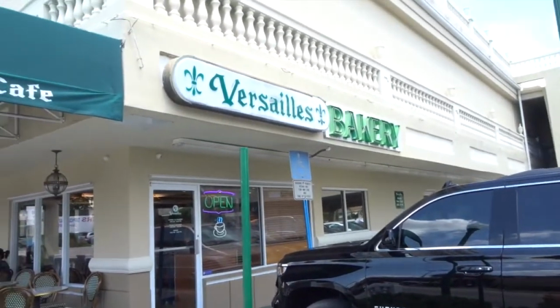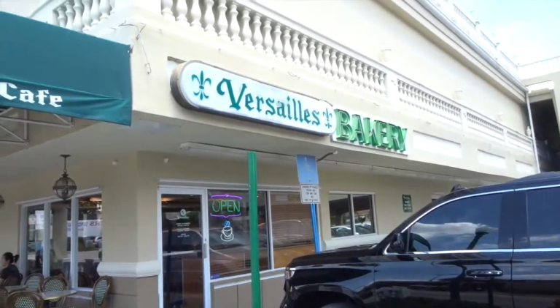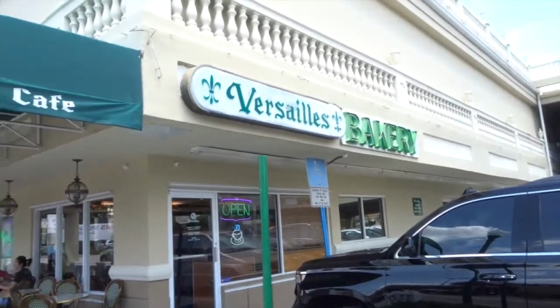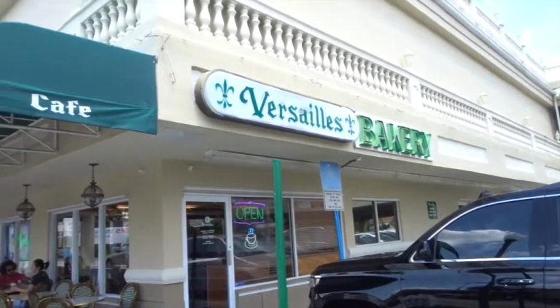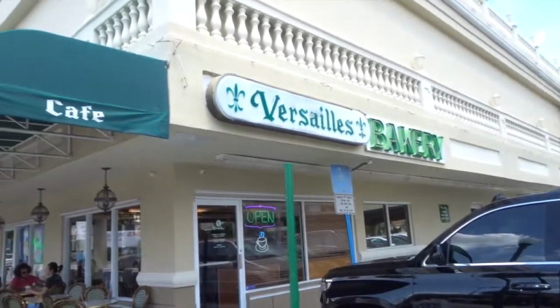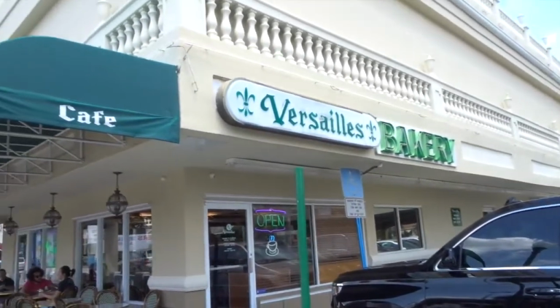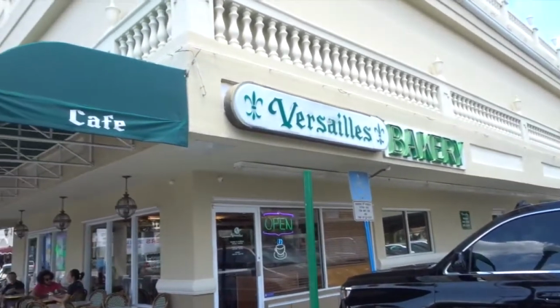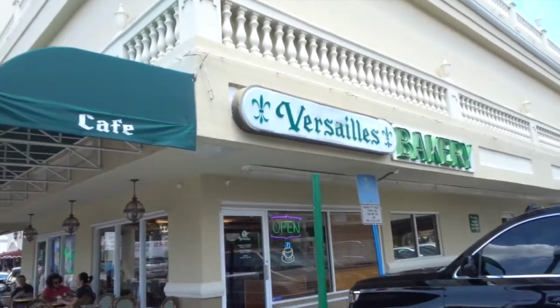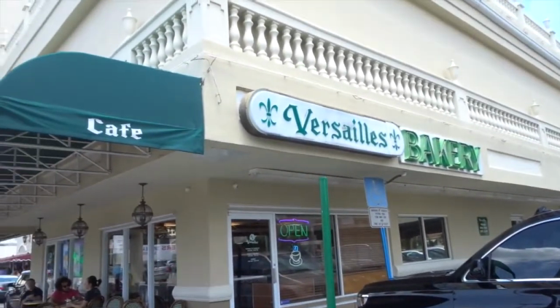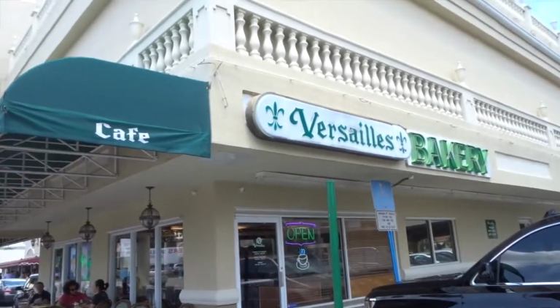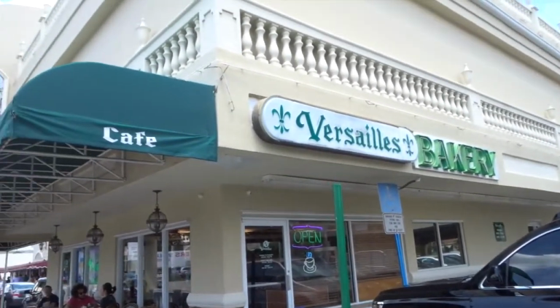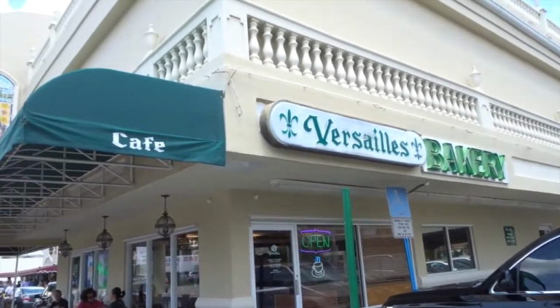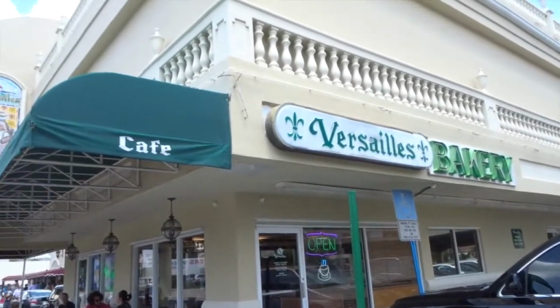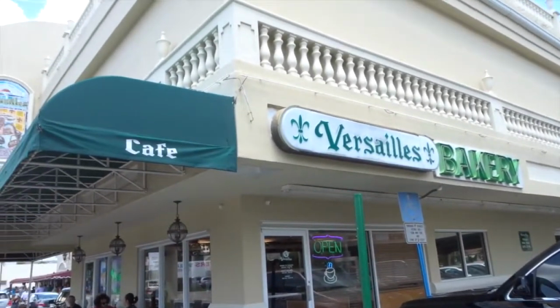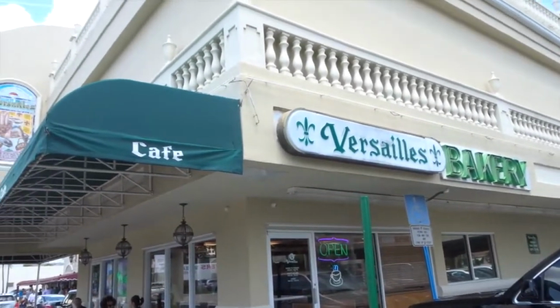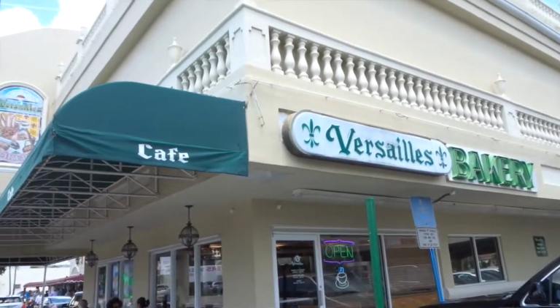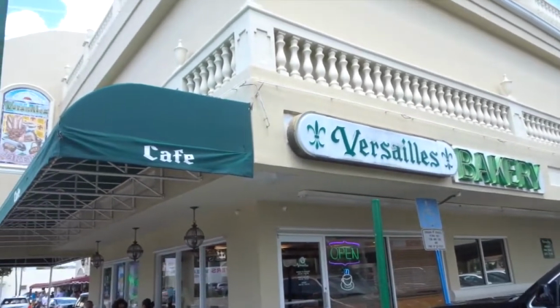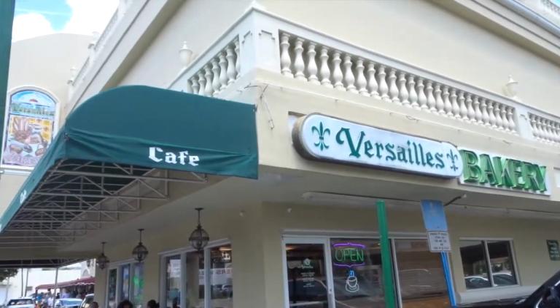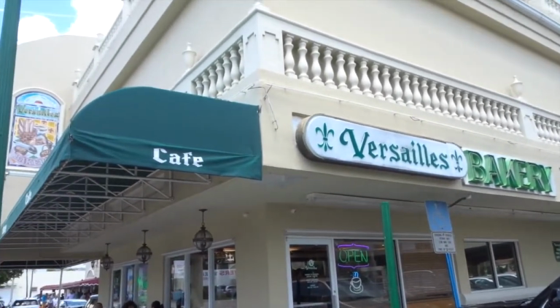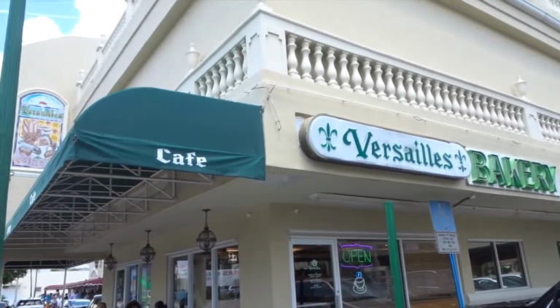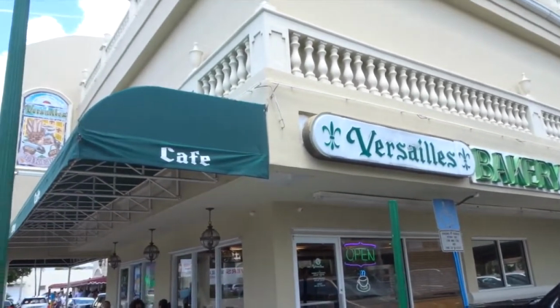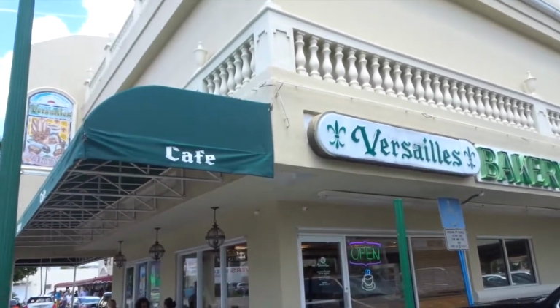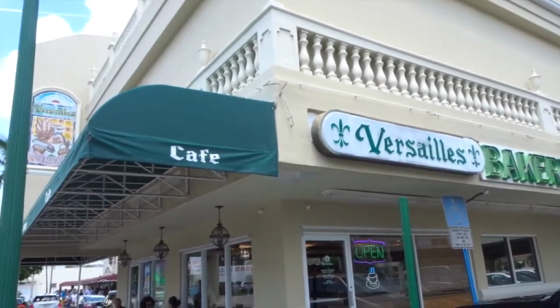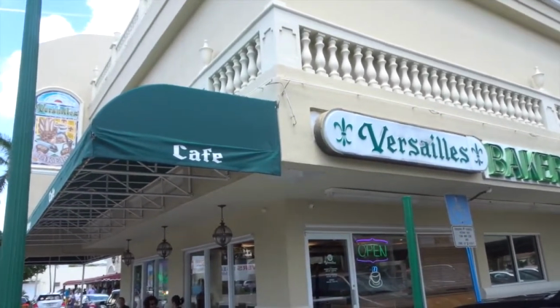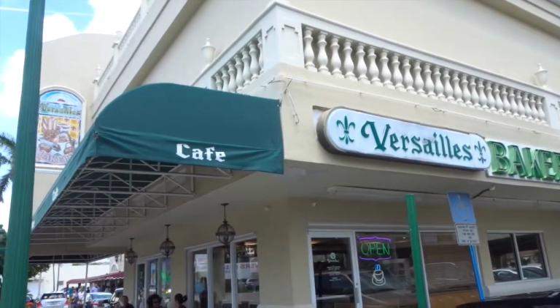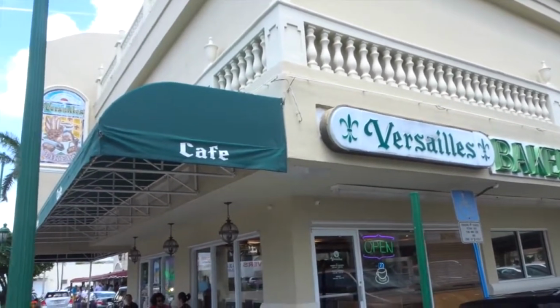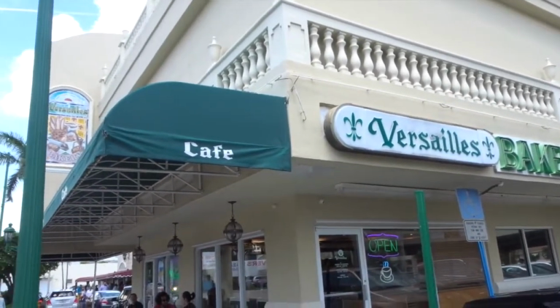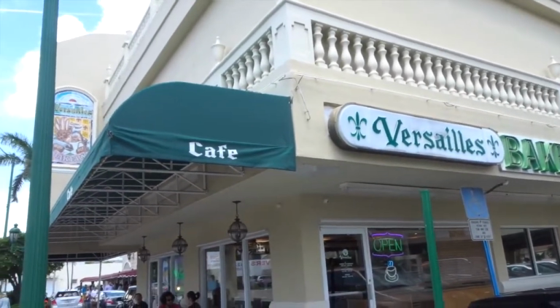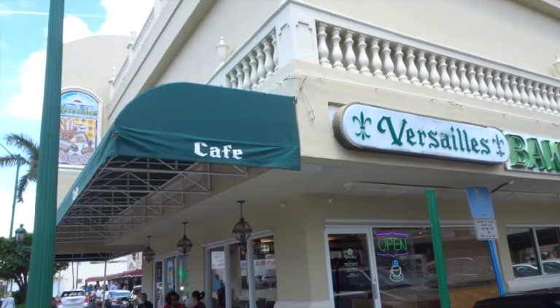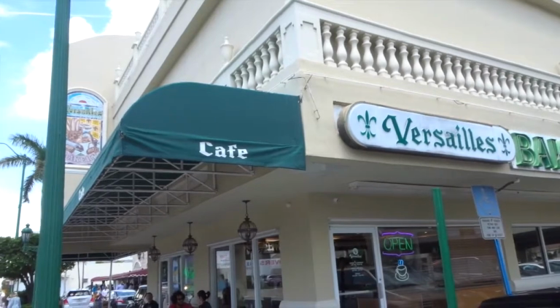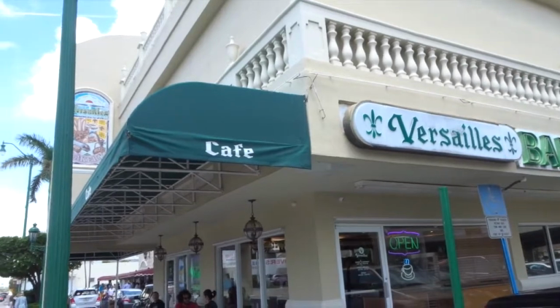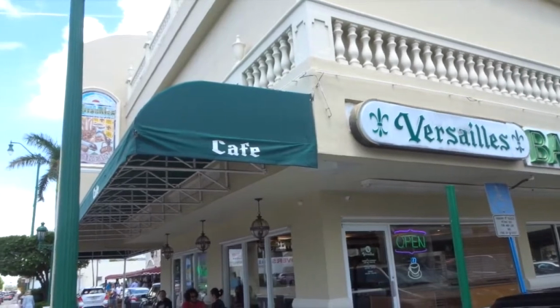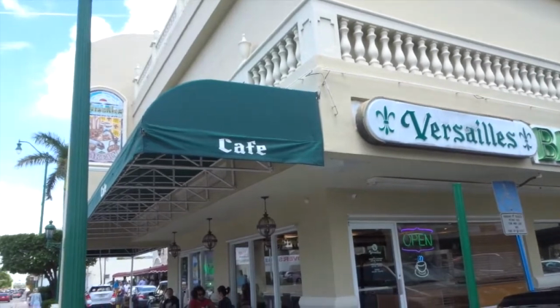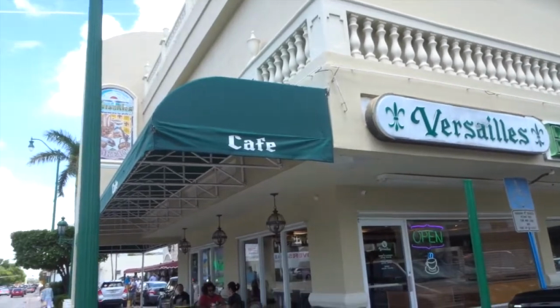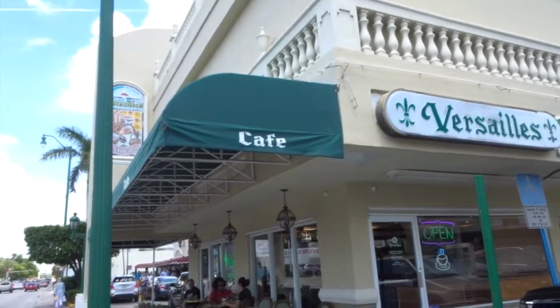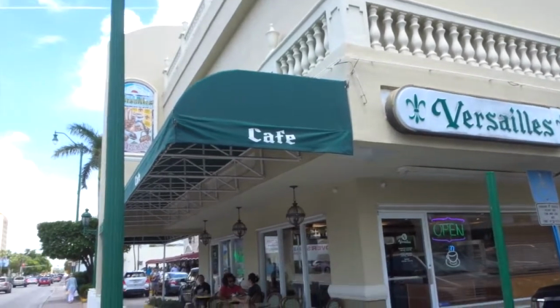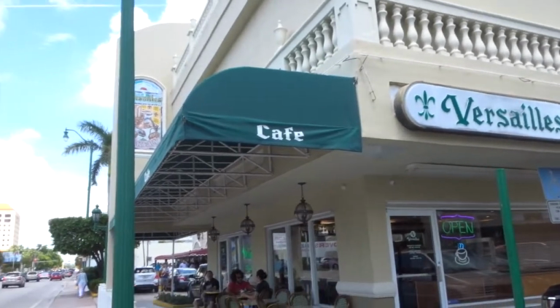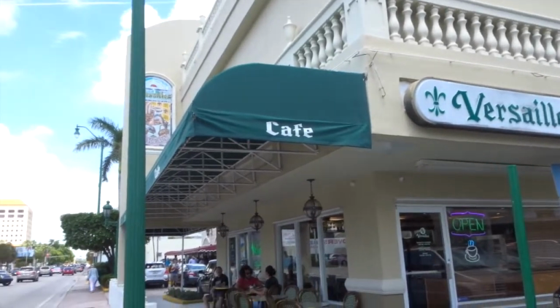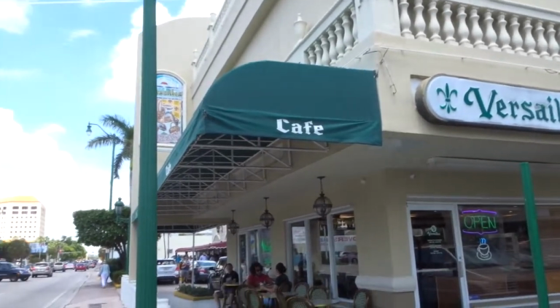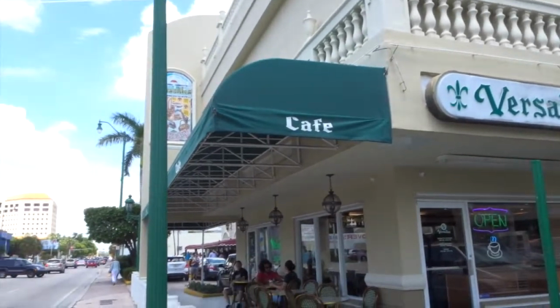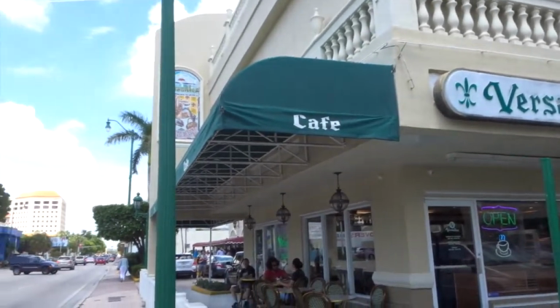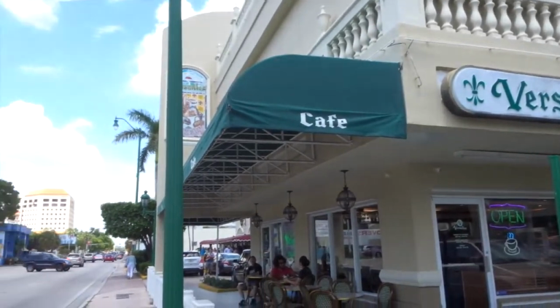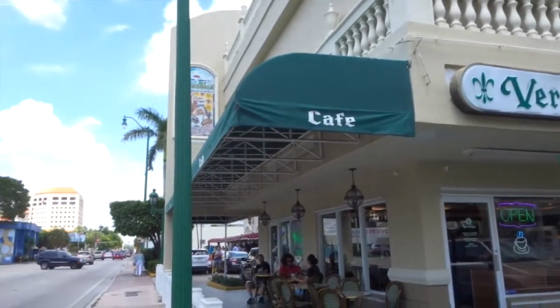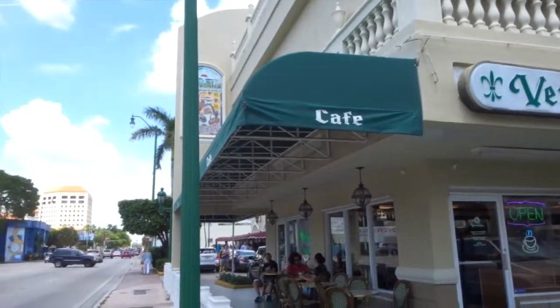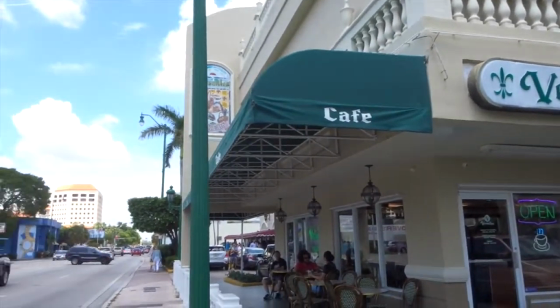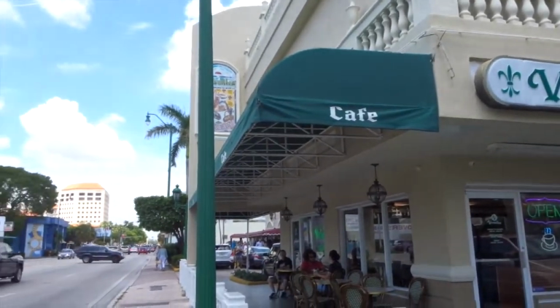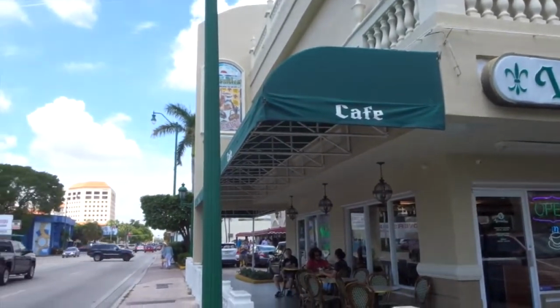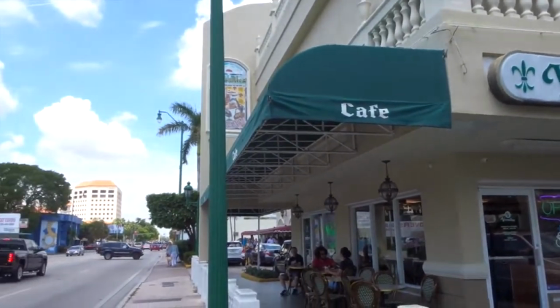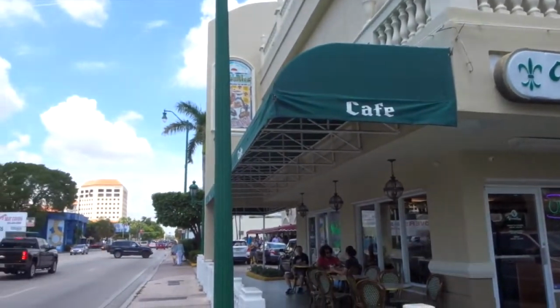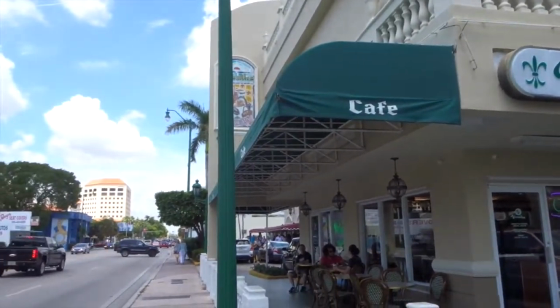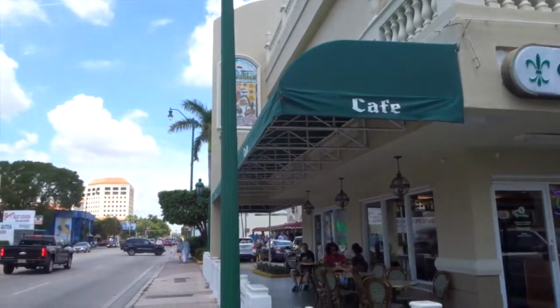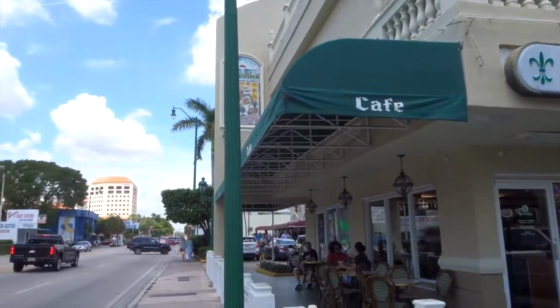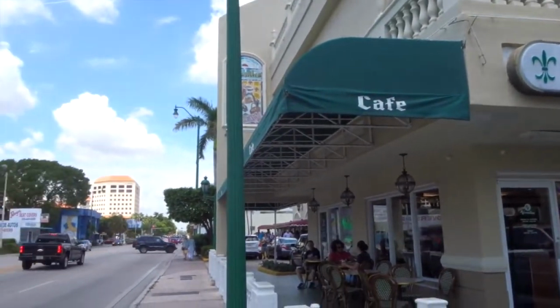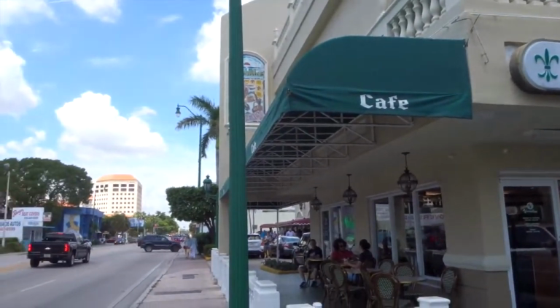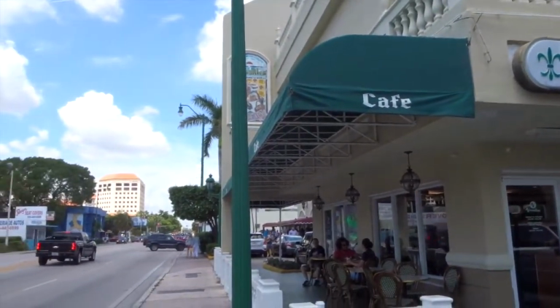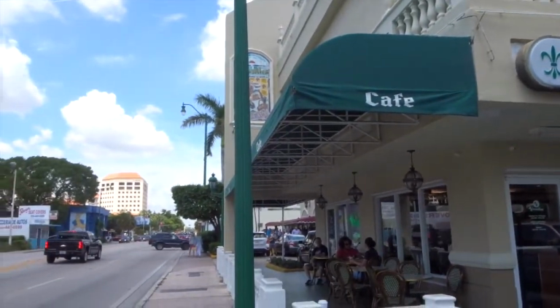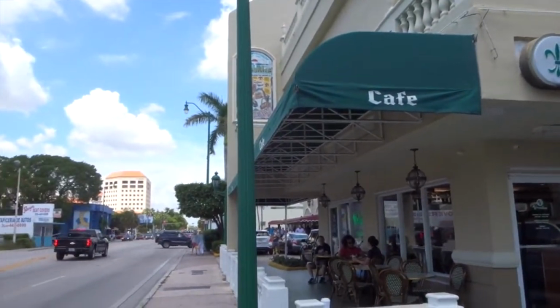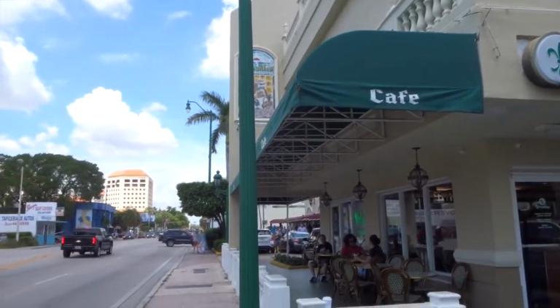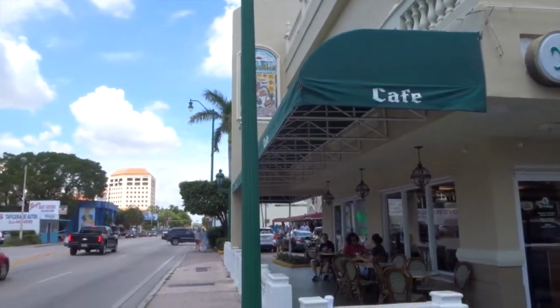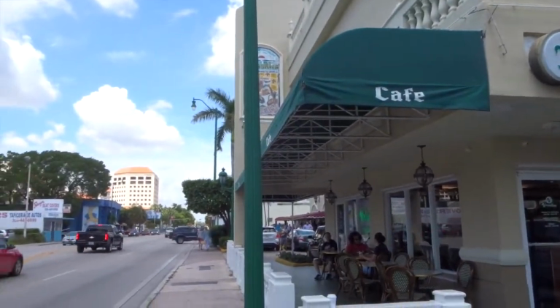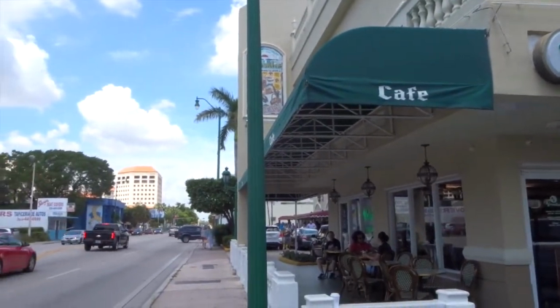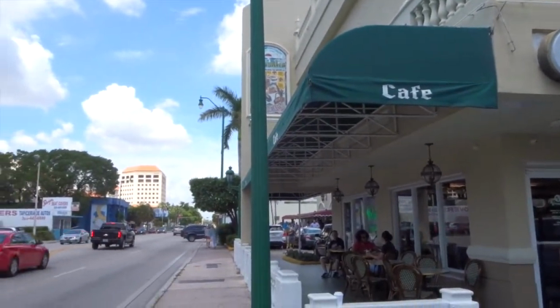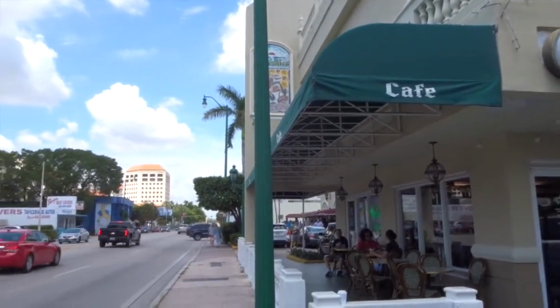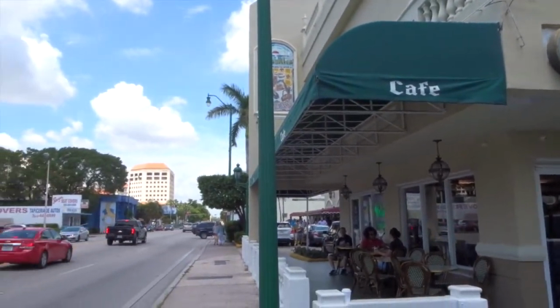So again, this is the Versailles bakery in Miami. I will have the address down below, and I hope you guys enjoyed this short video. Bye!